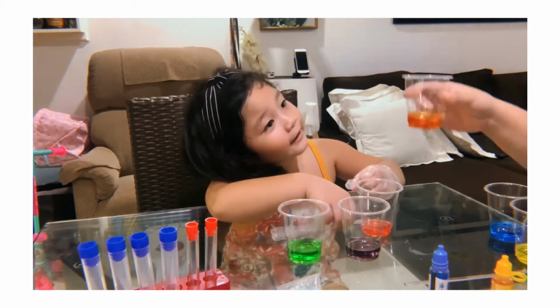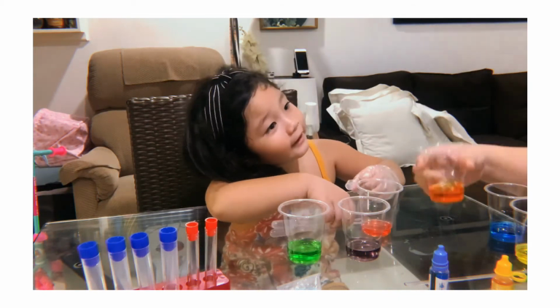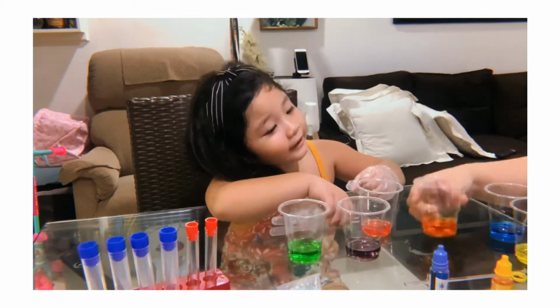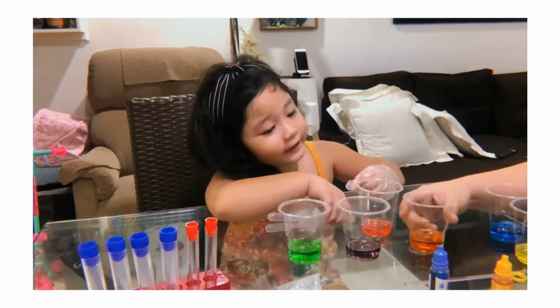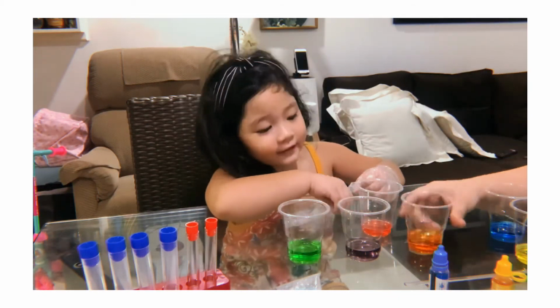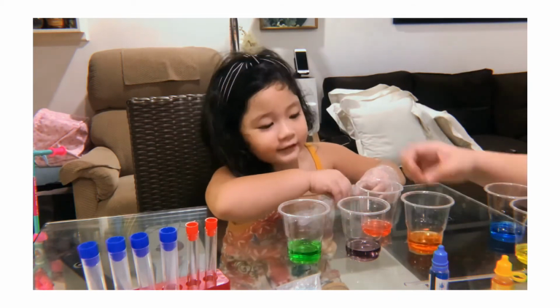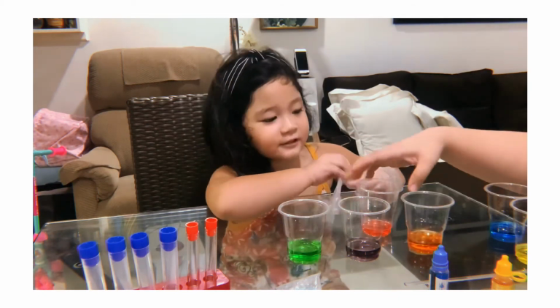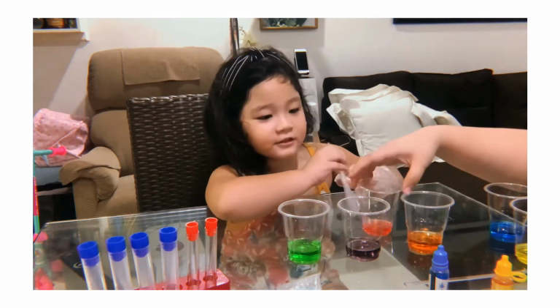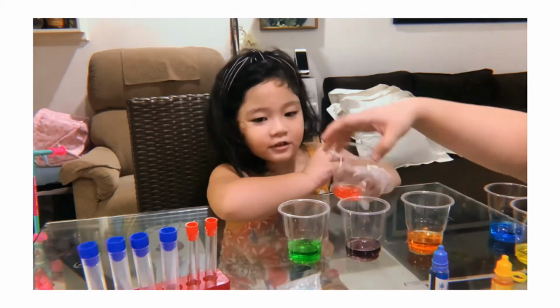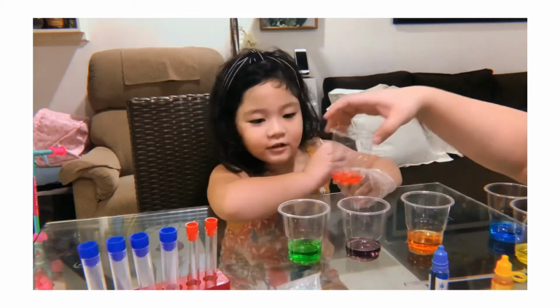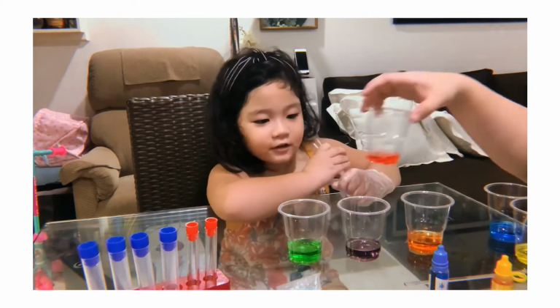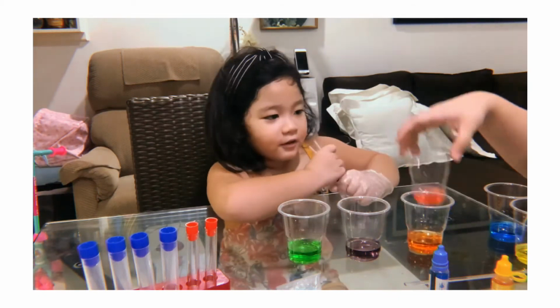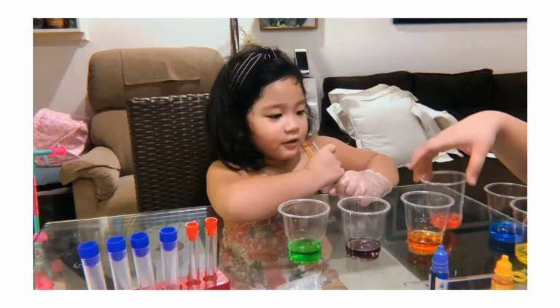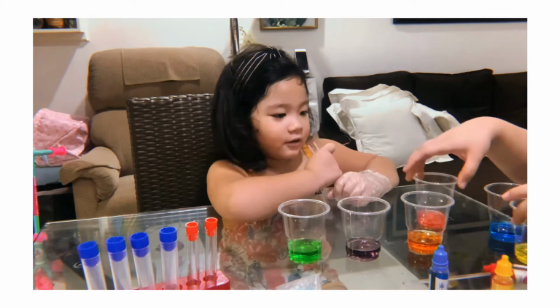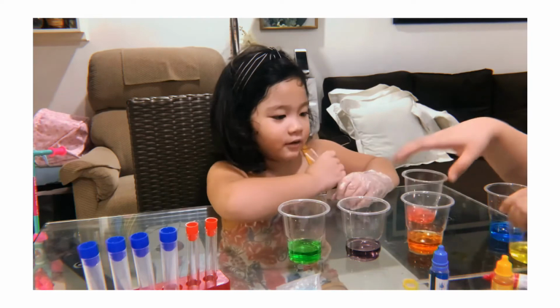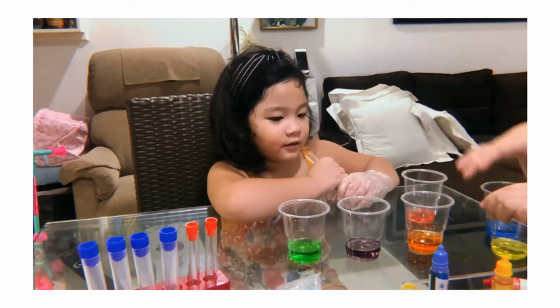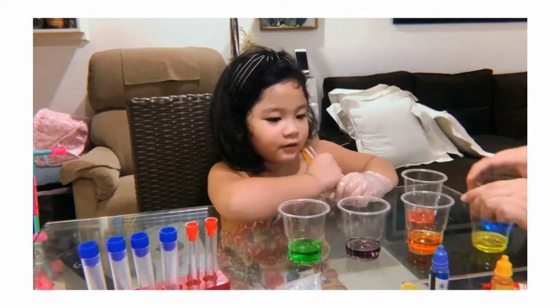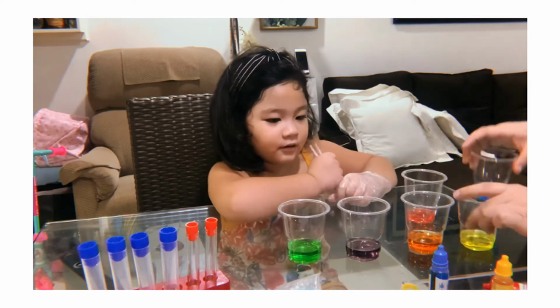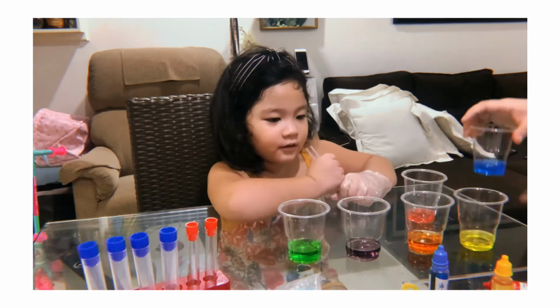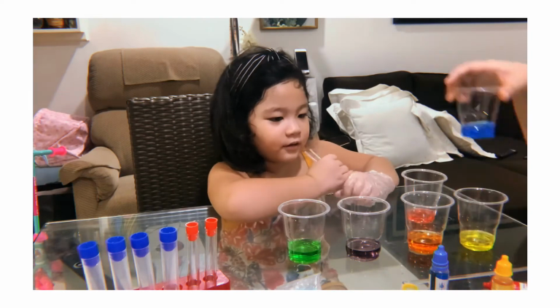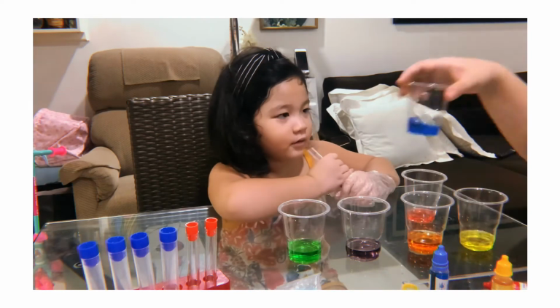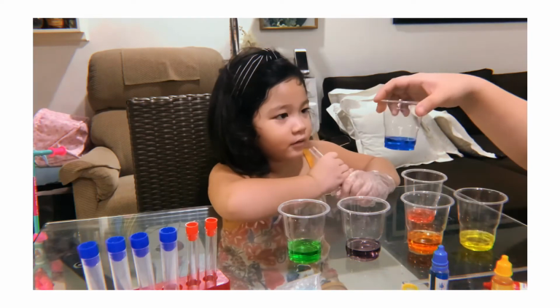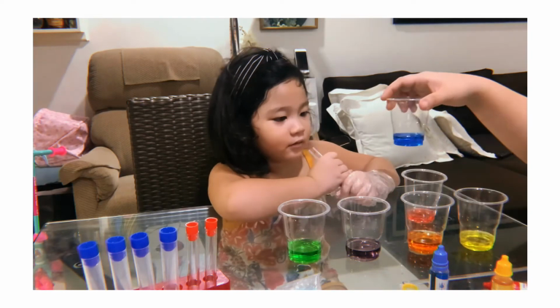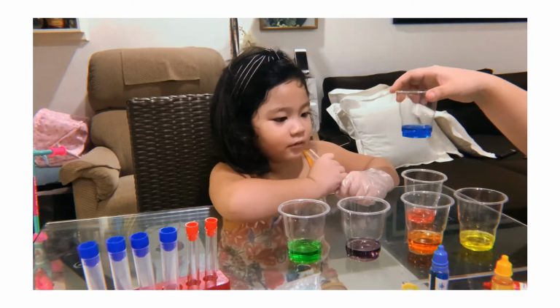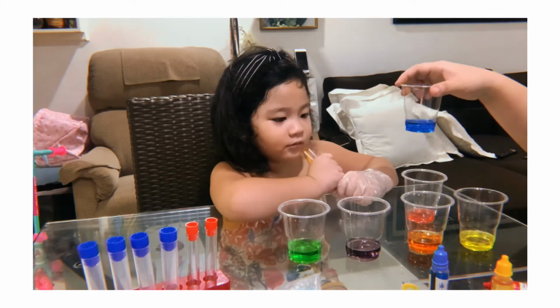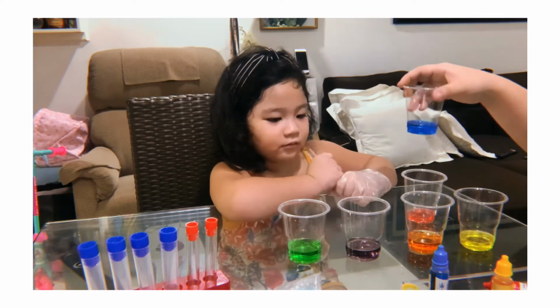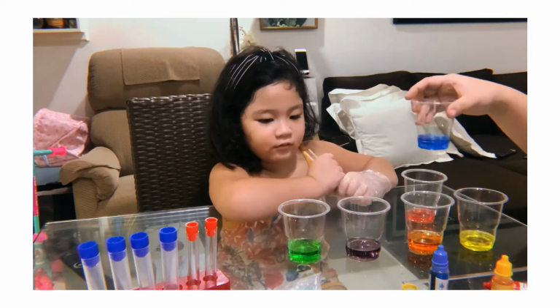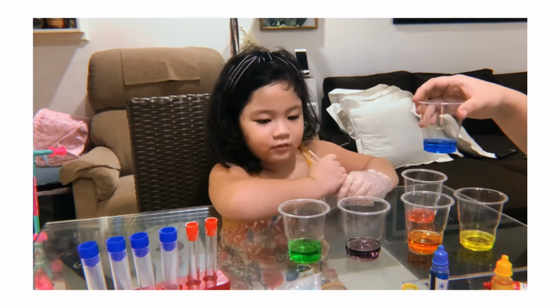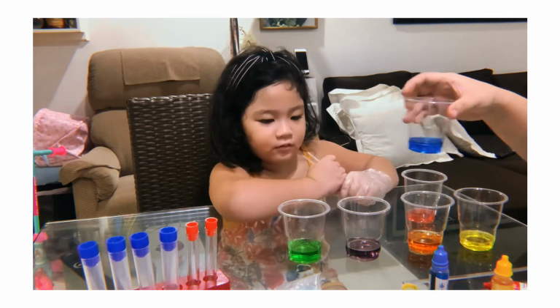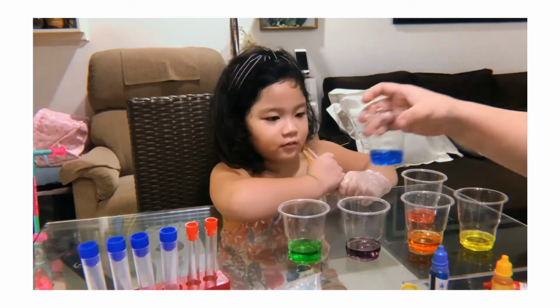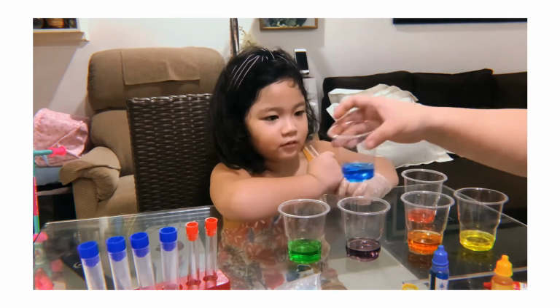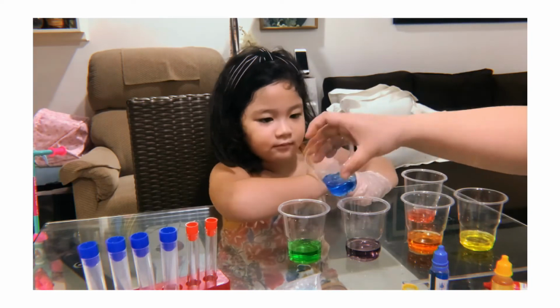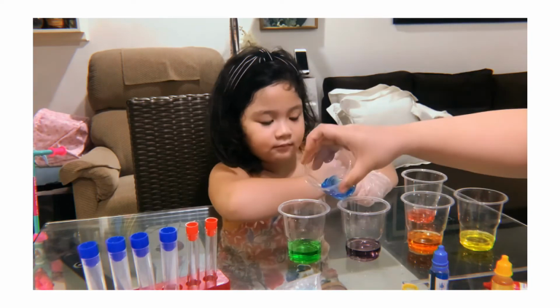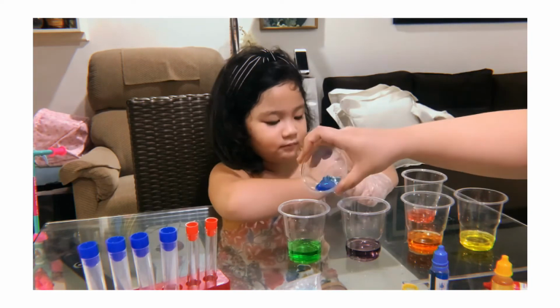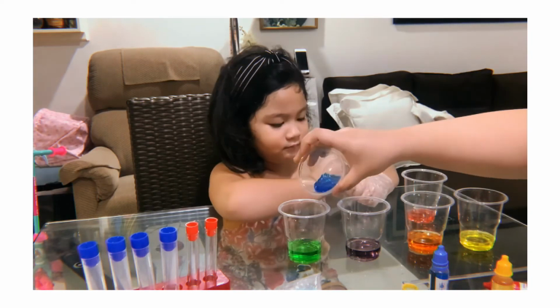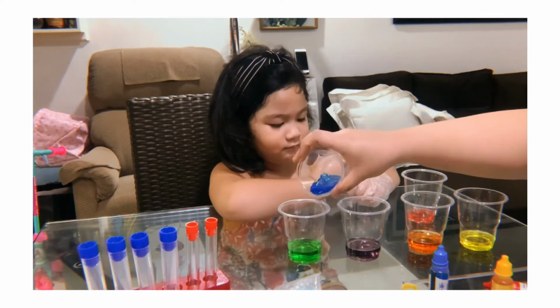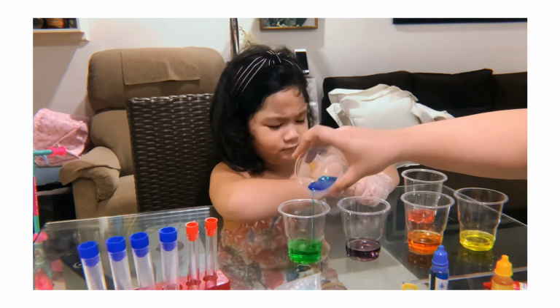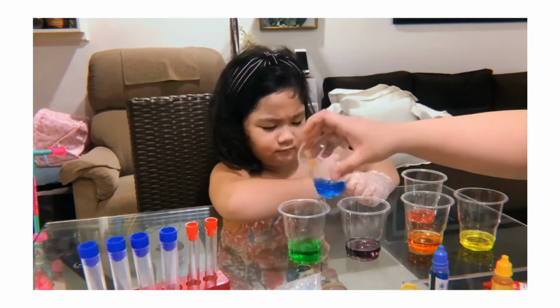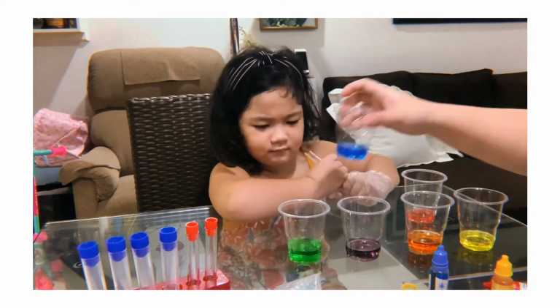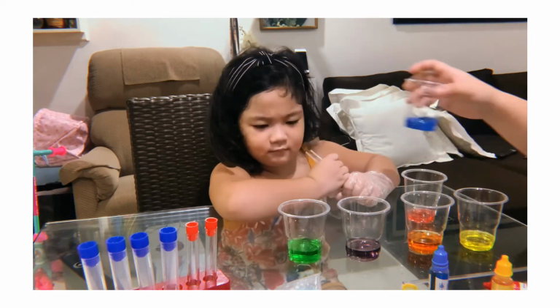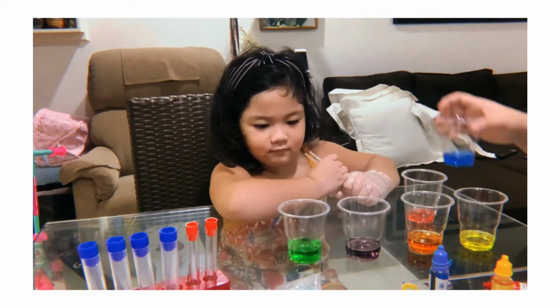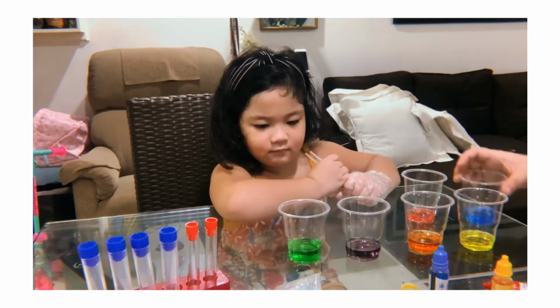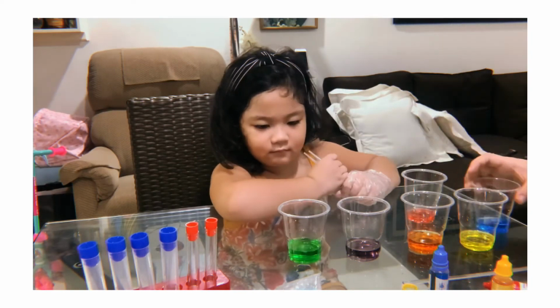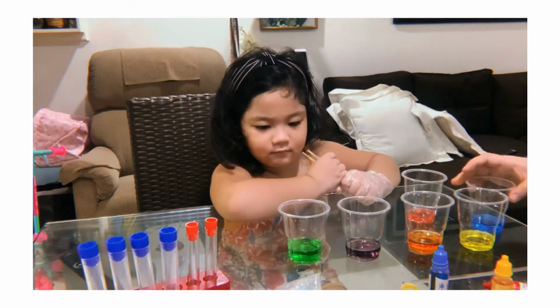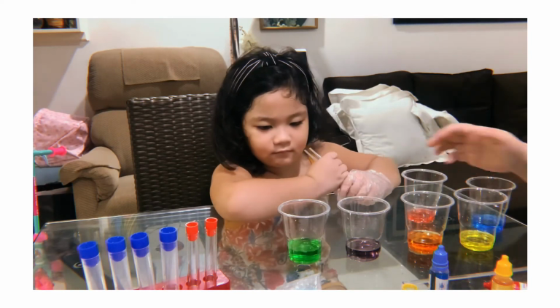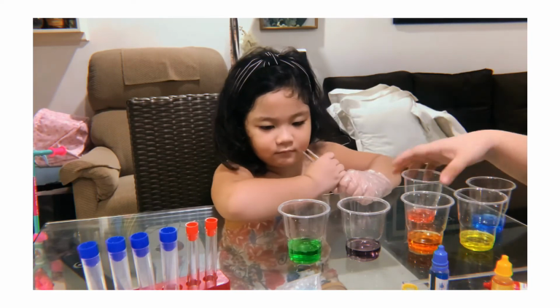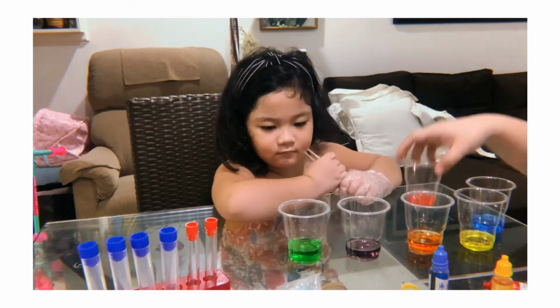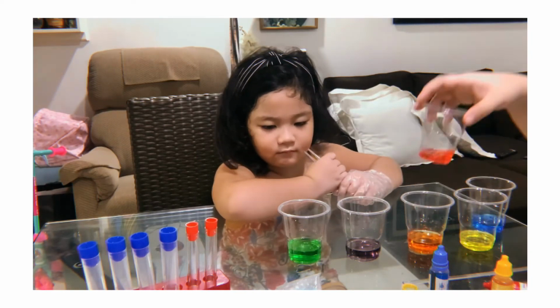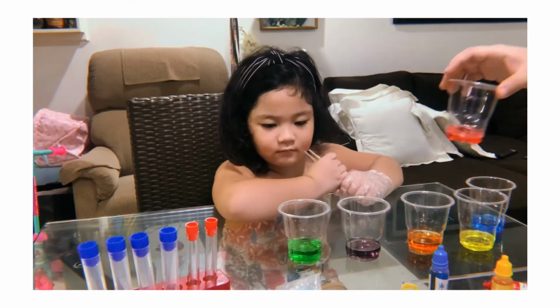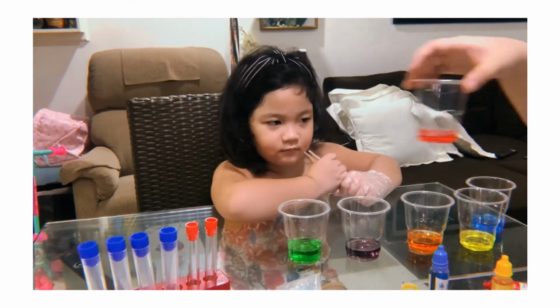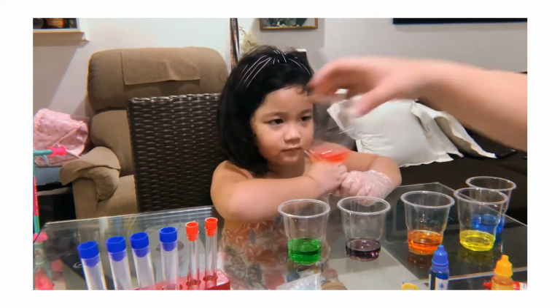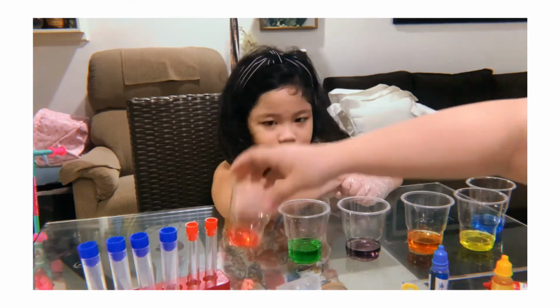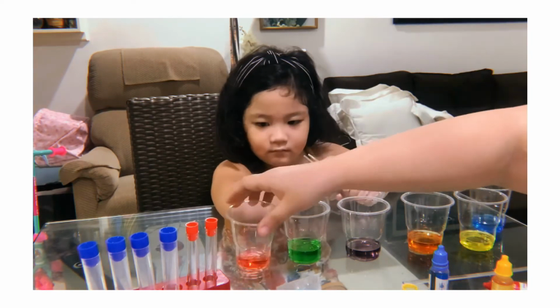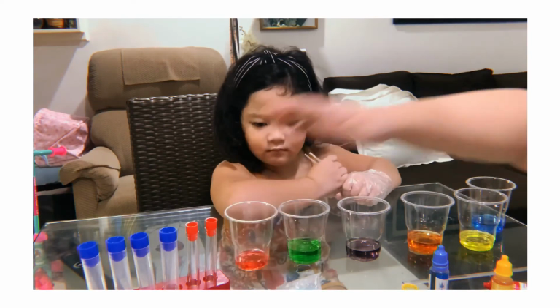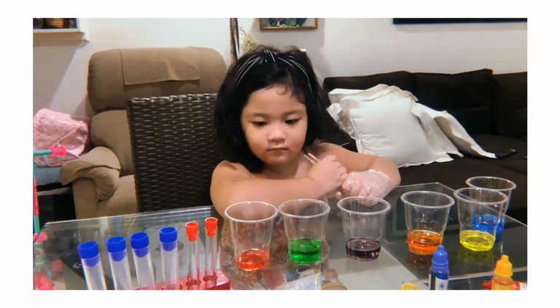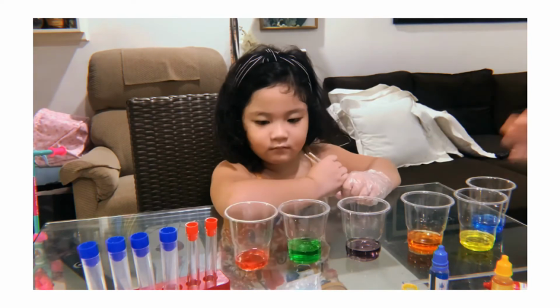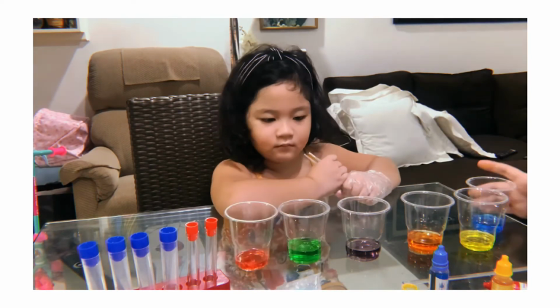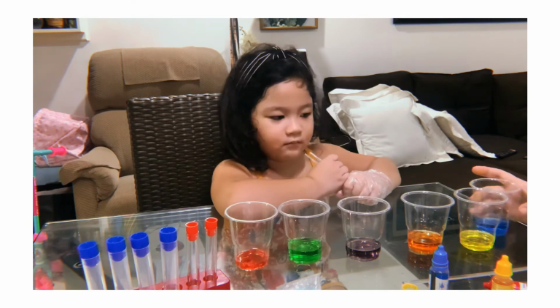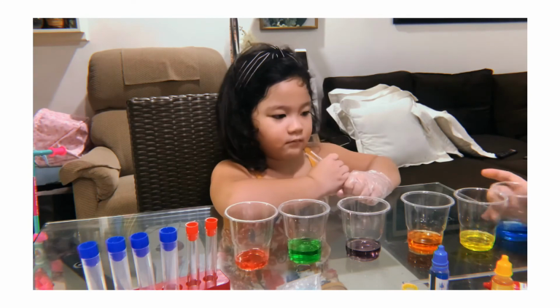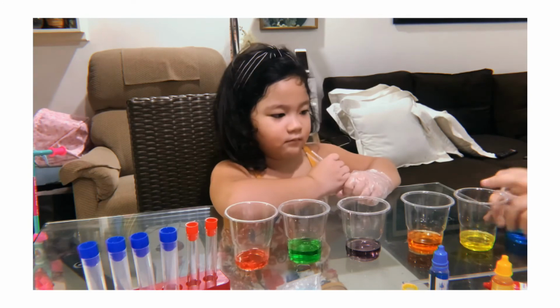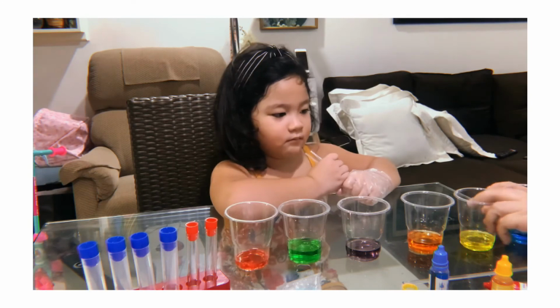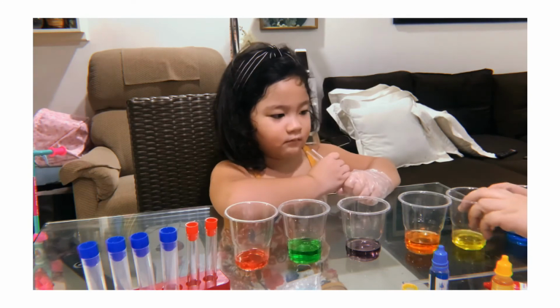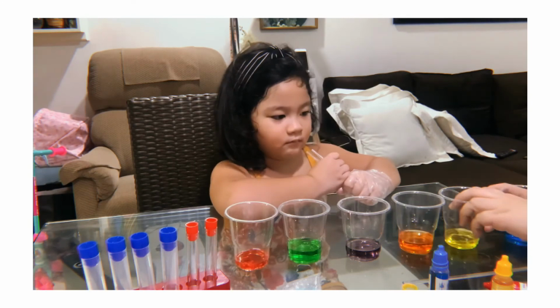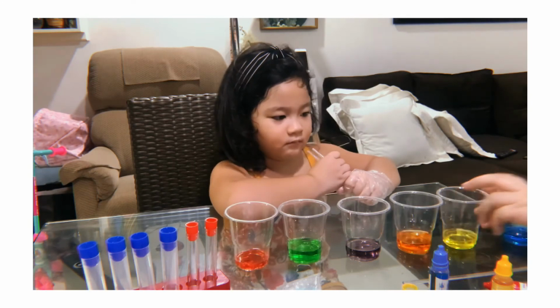Now you have red, yellow, blue, blue. And you have green and red. So nice.